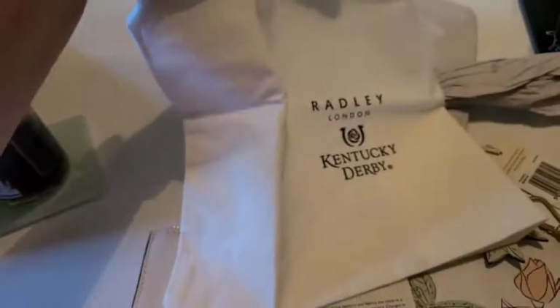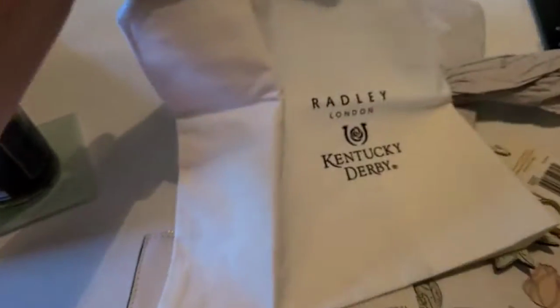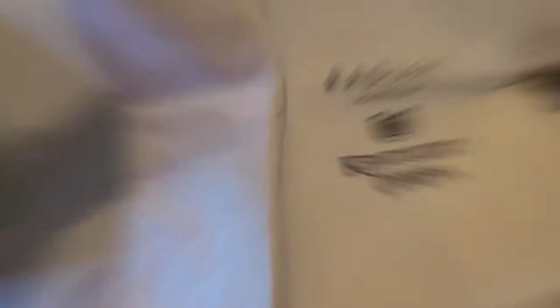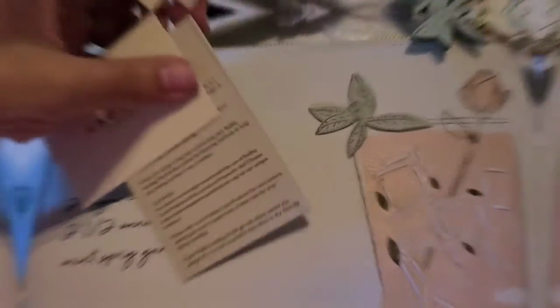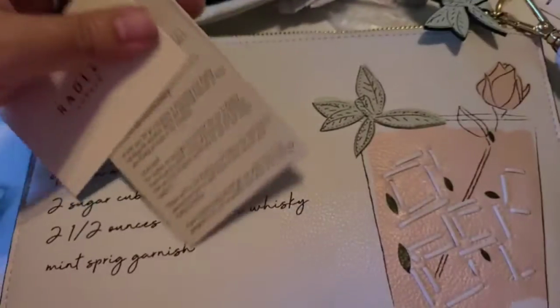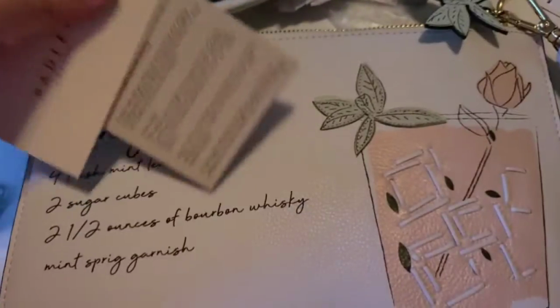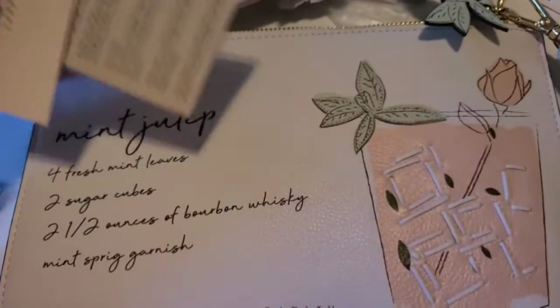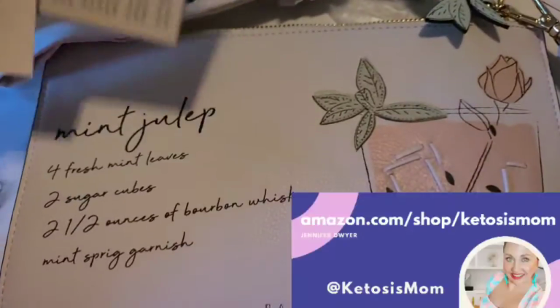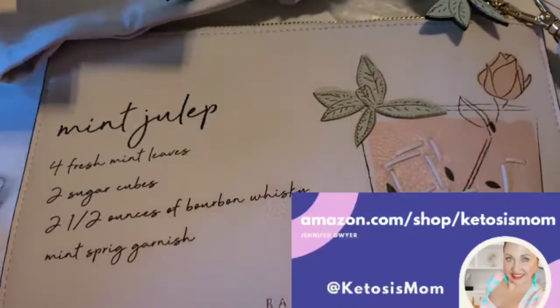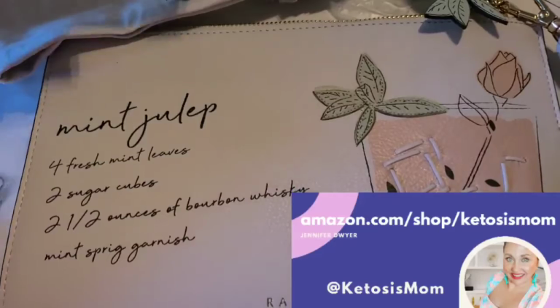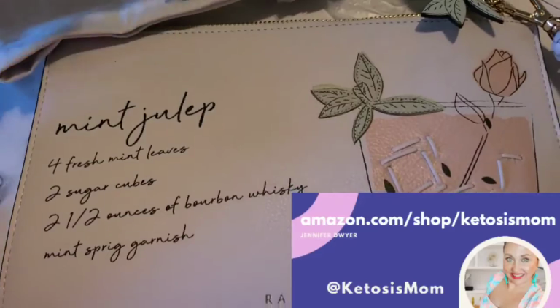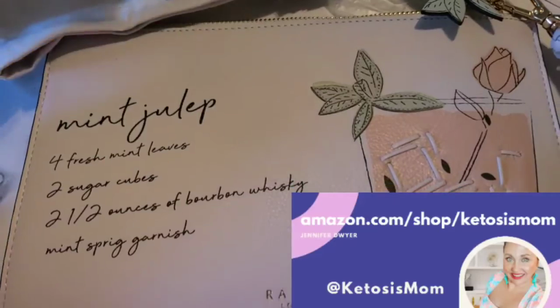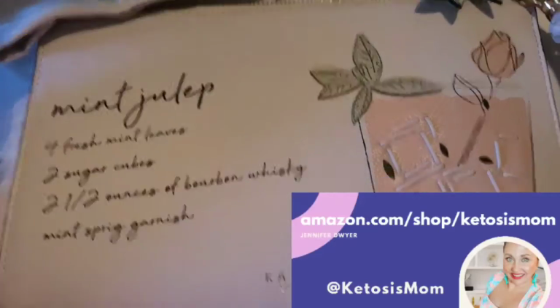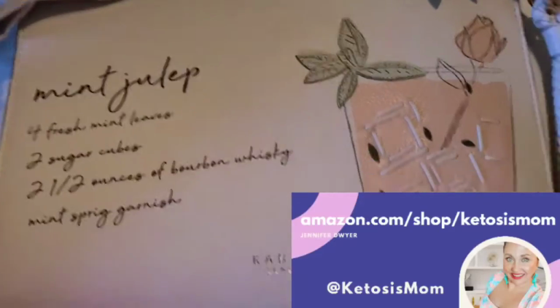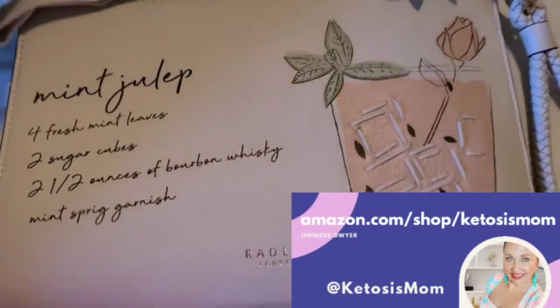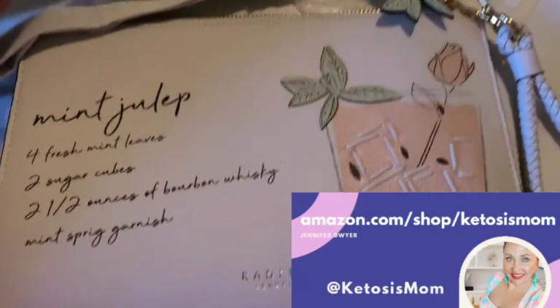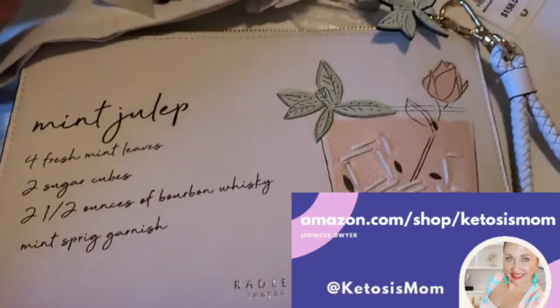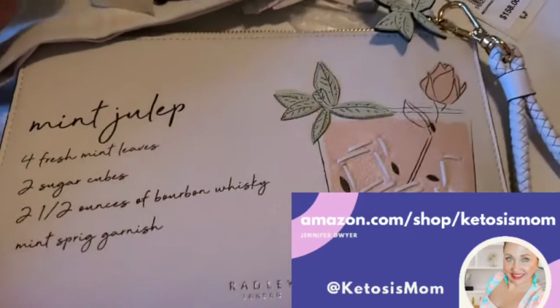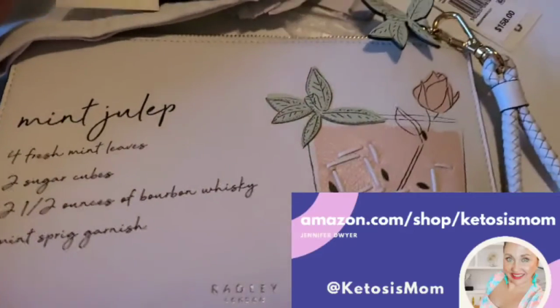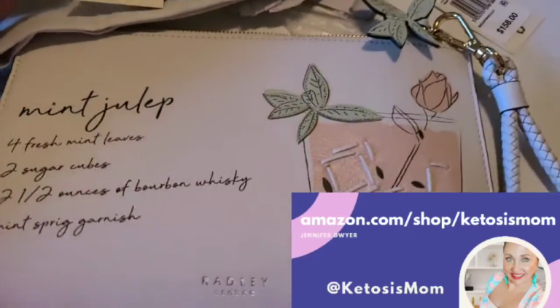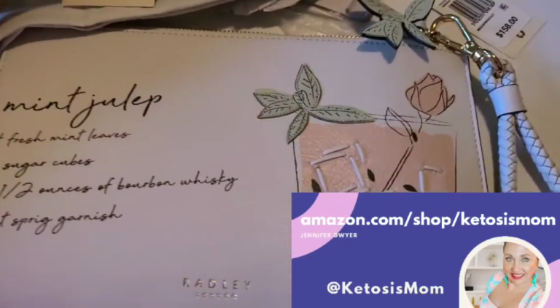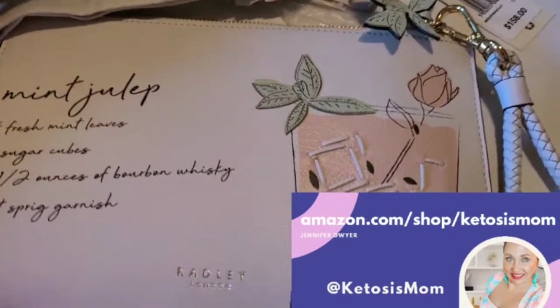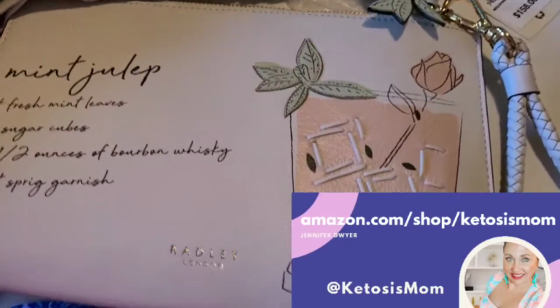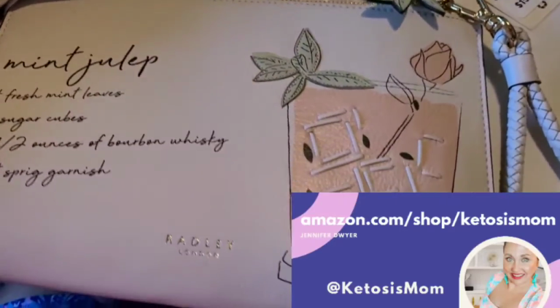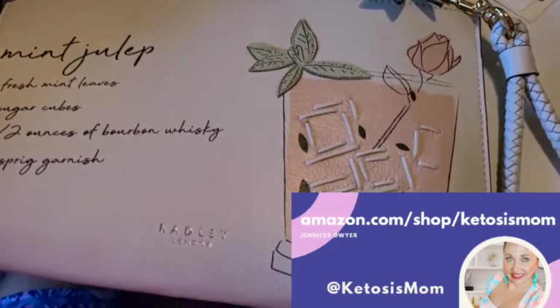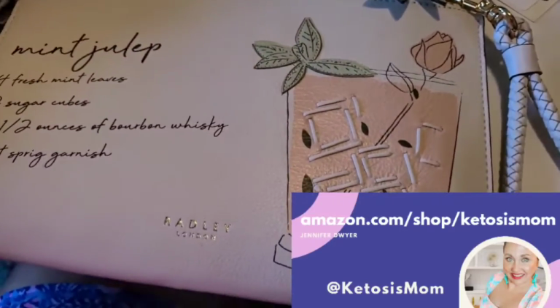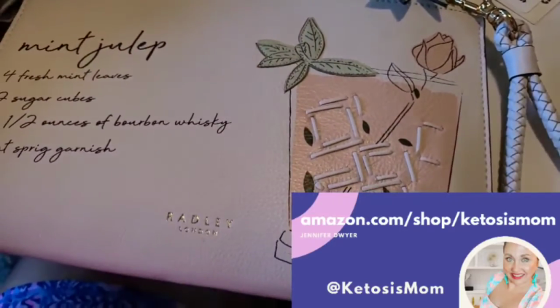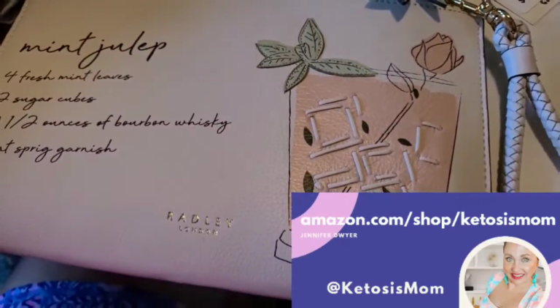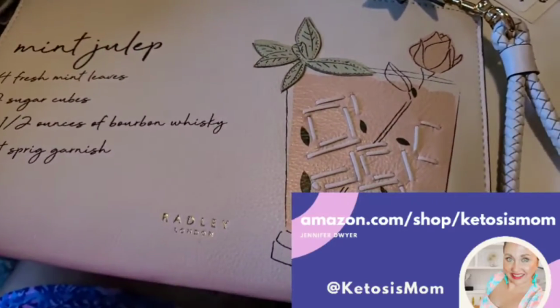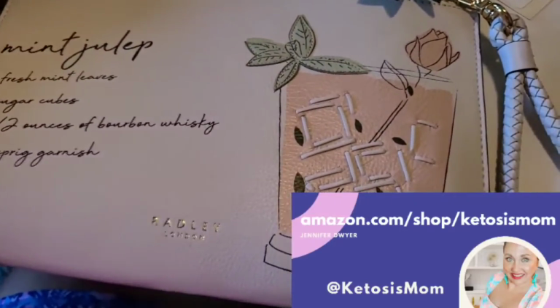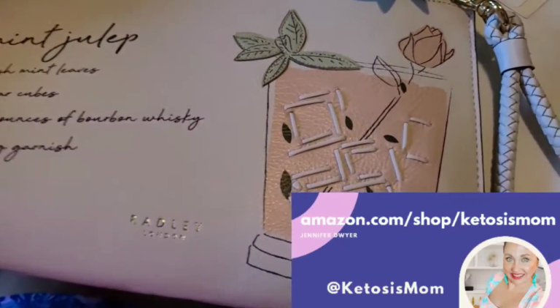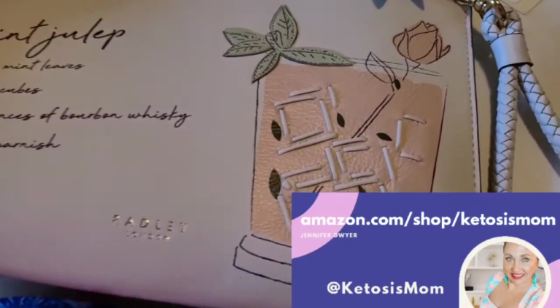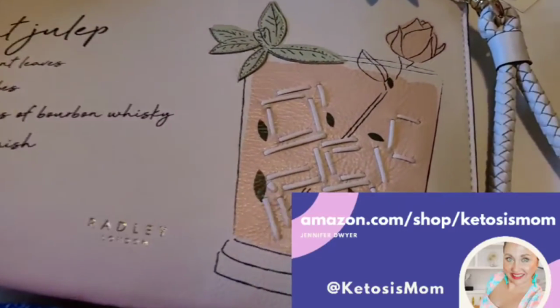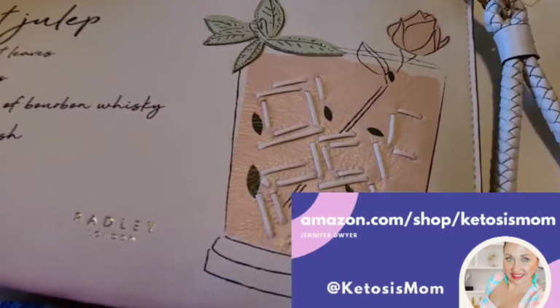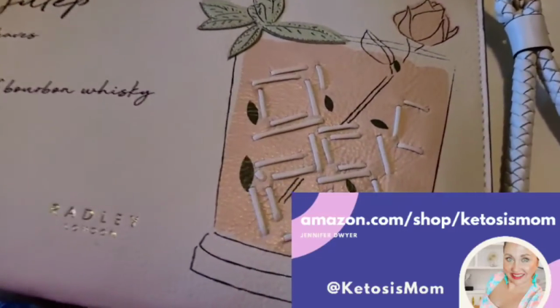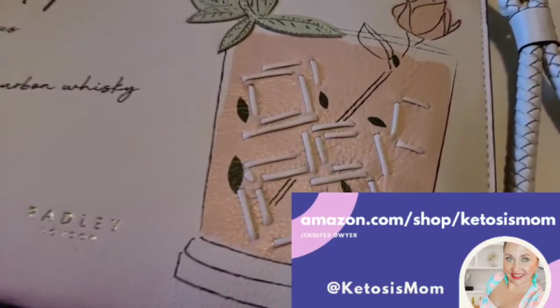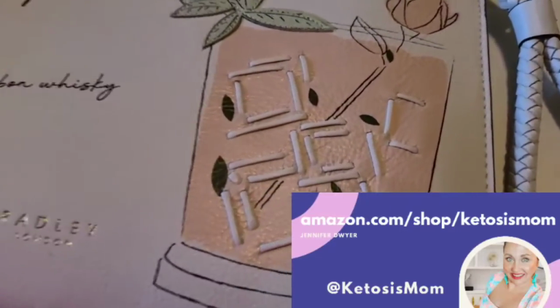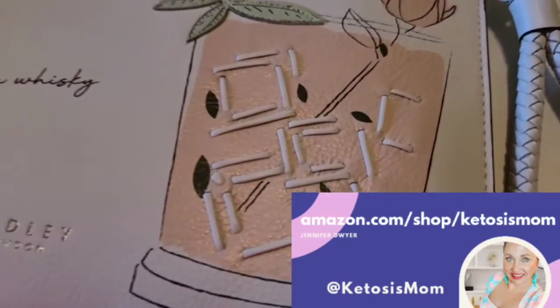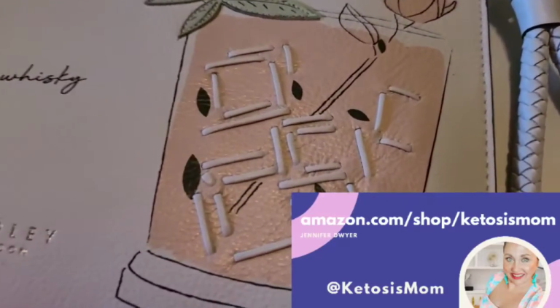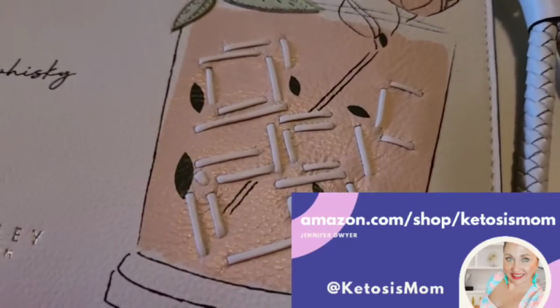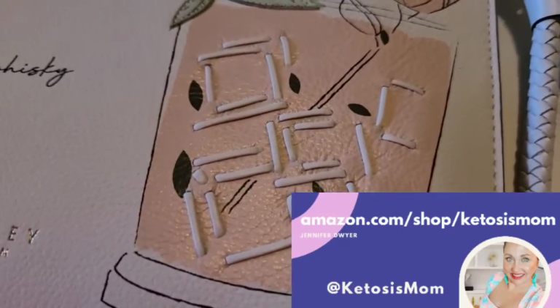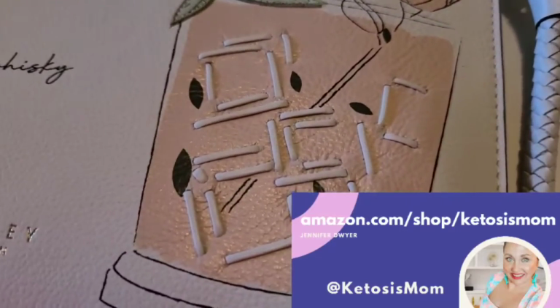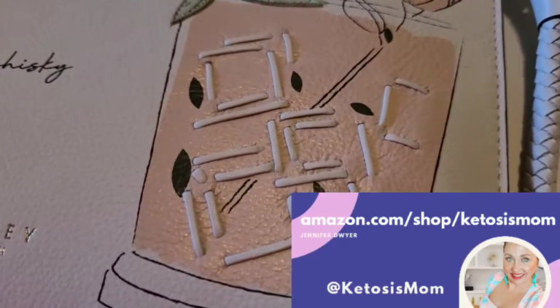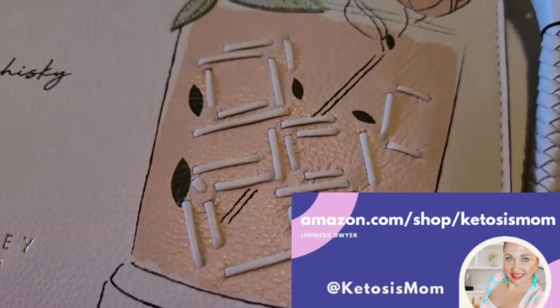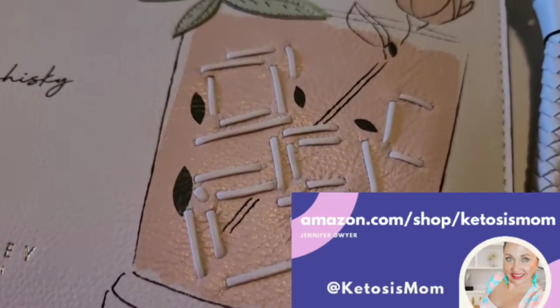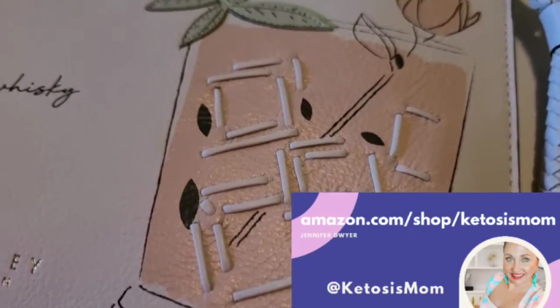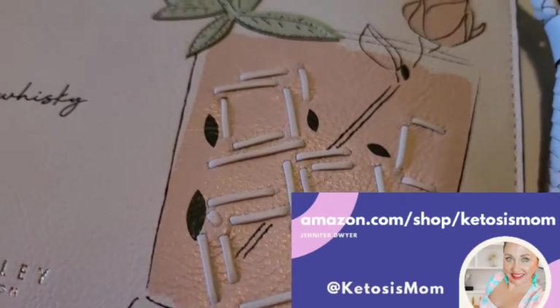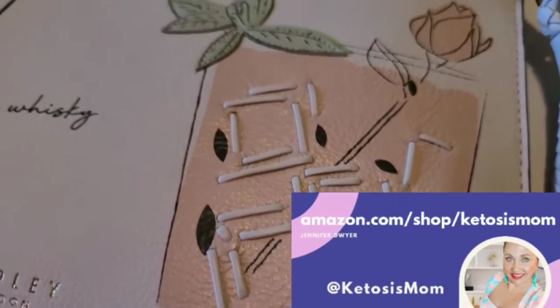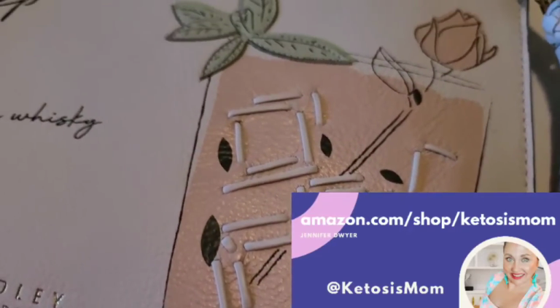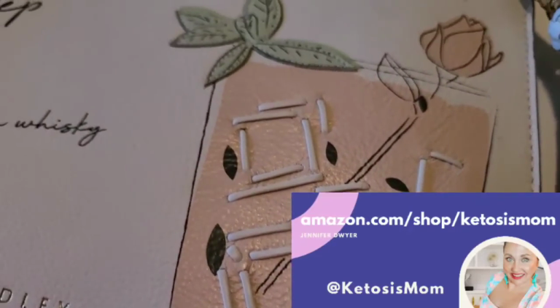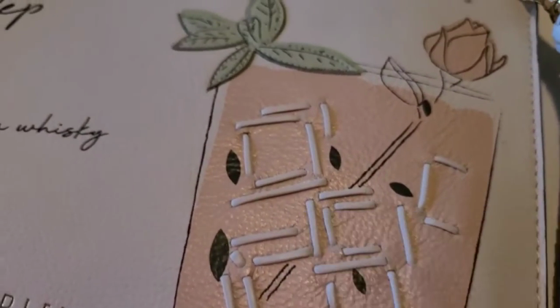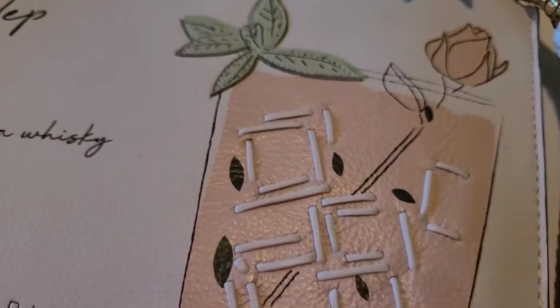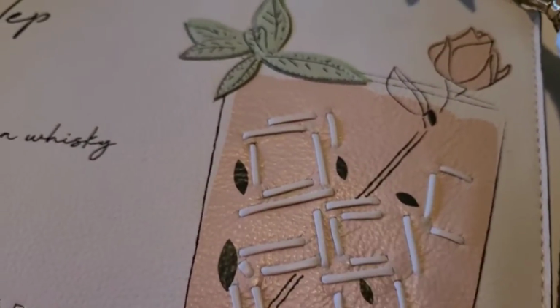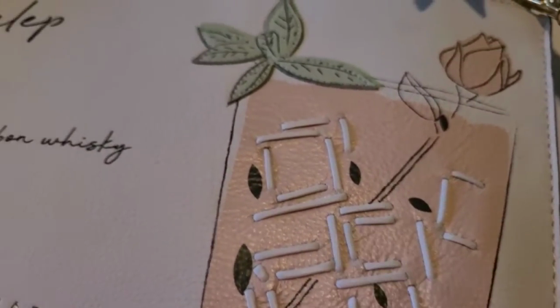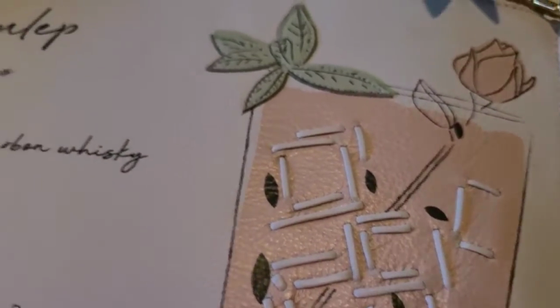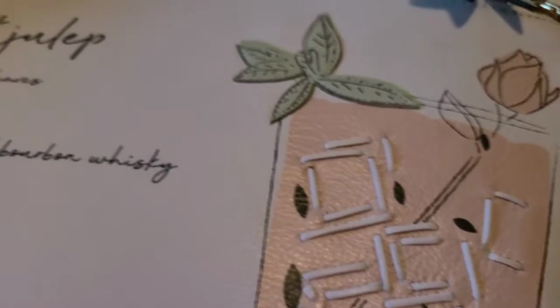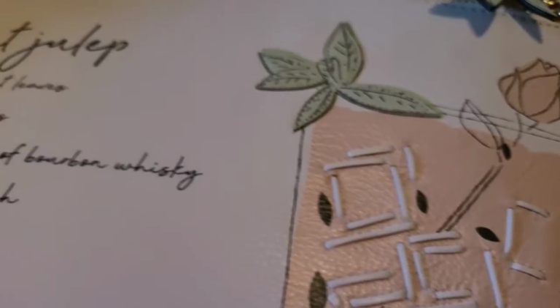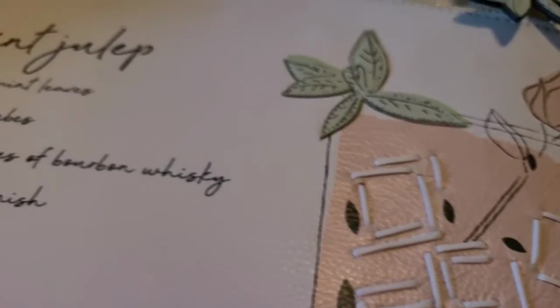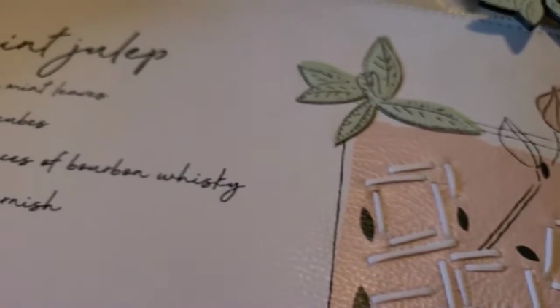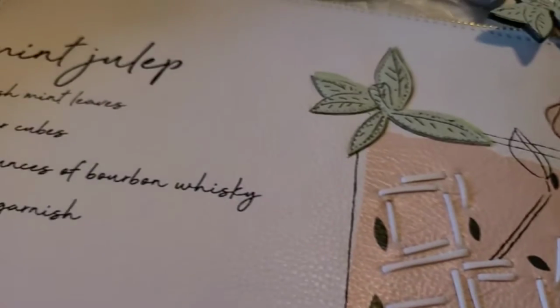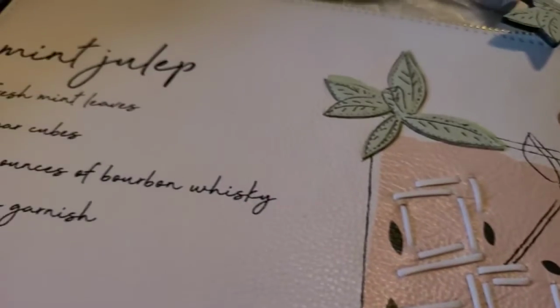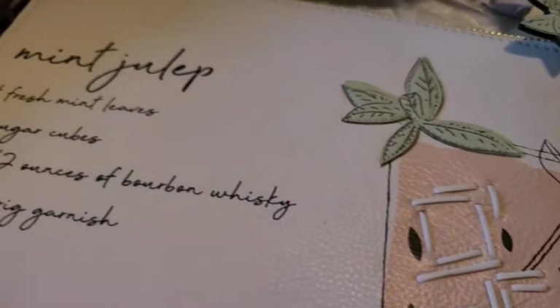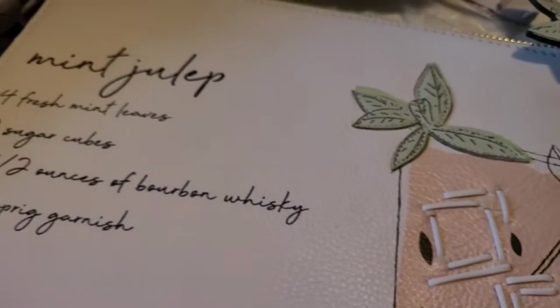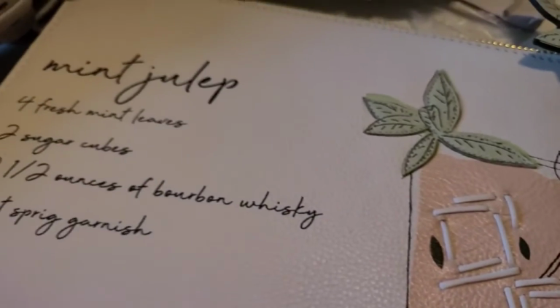If you like quick reviews like this, head over to Amazon.com forward slash shop forward slash ketosis mom. Bye, y'all.